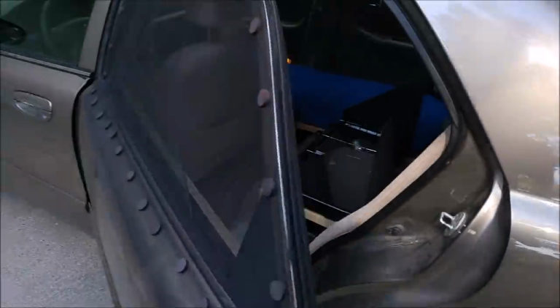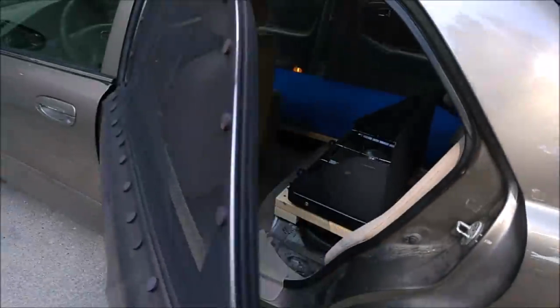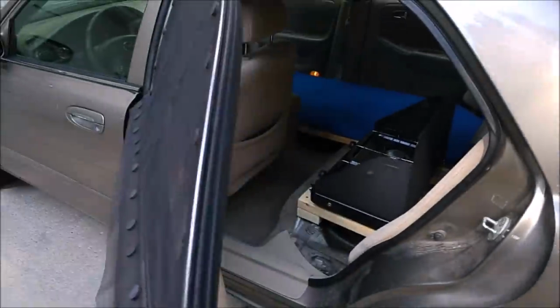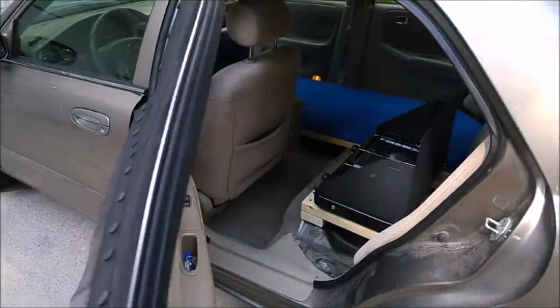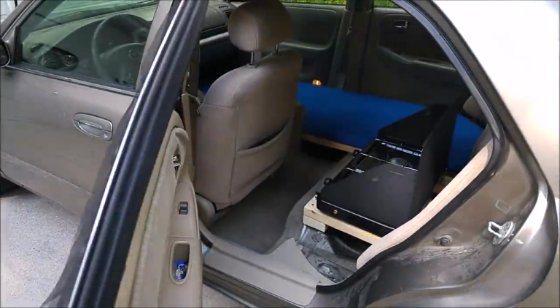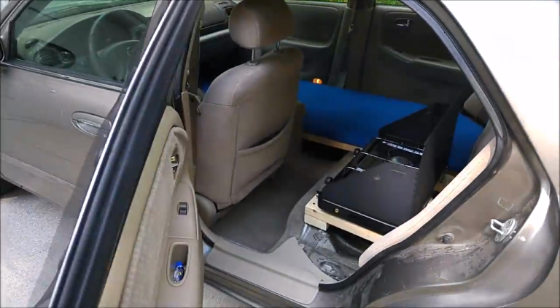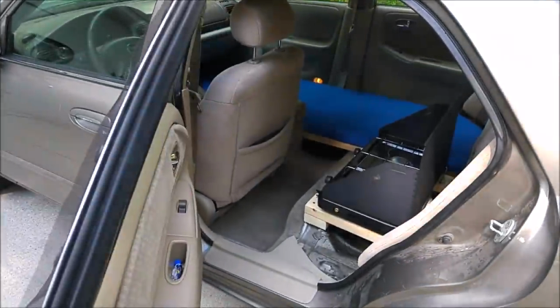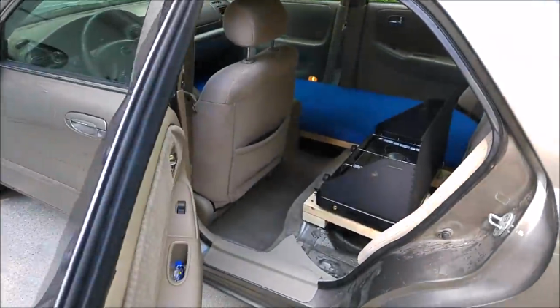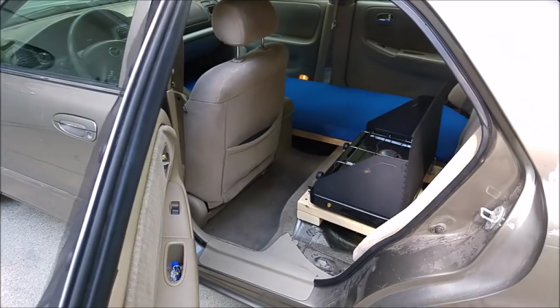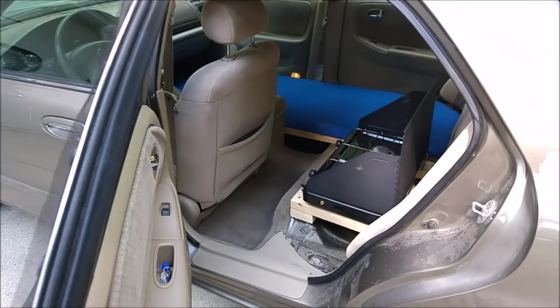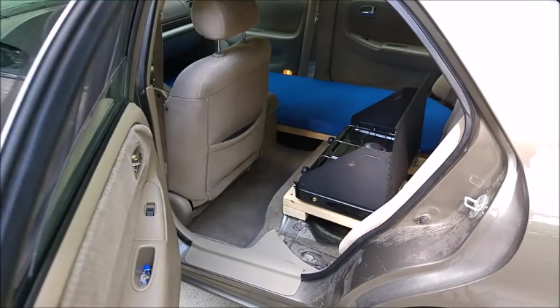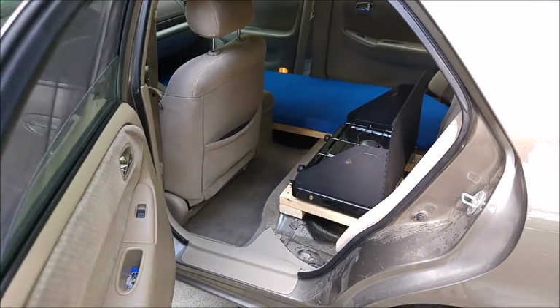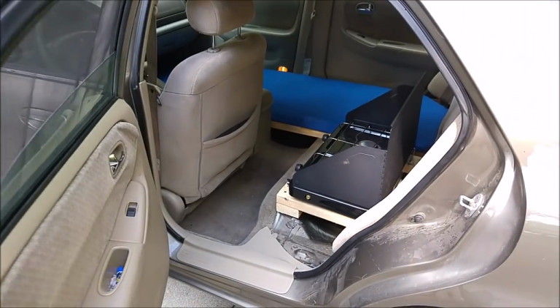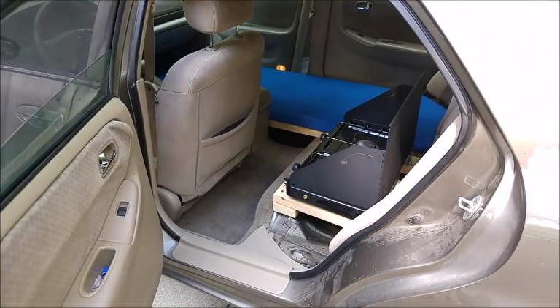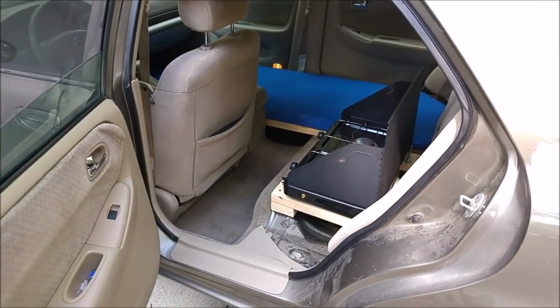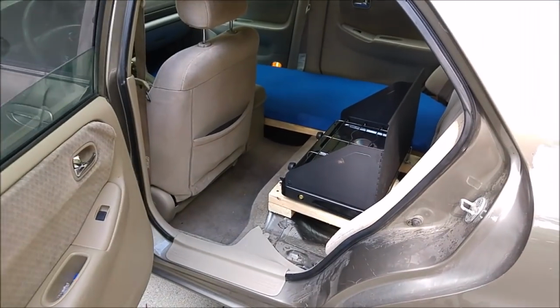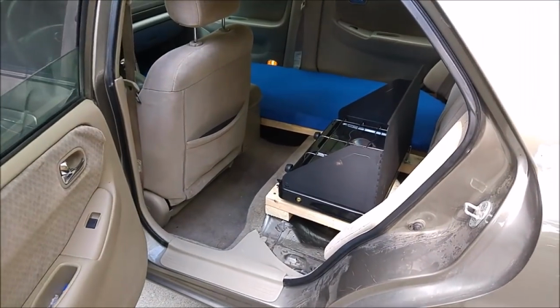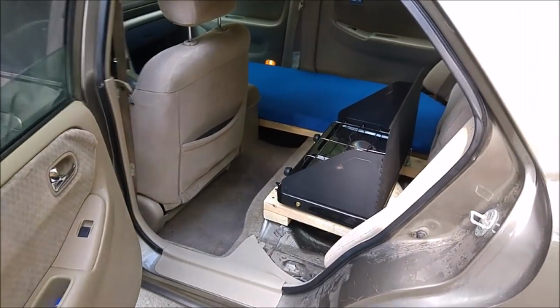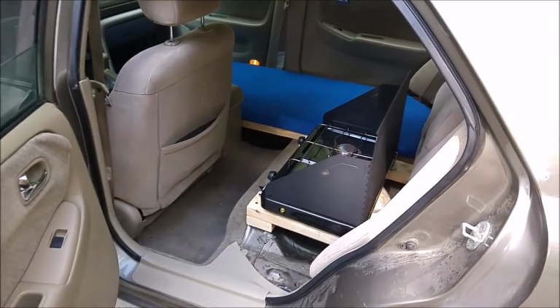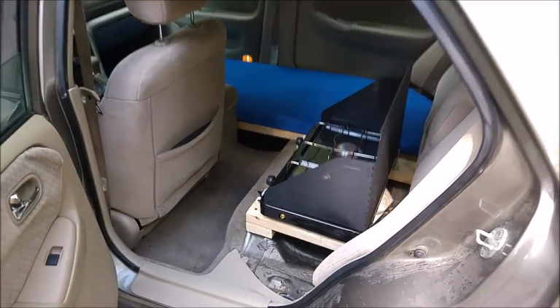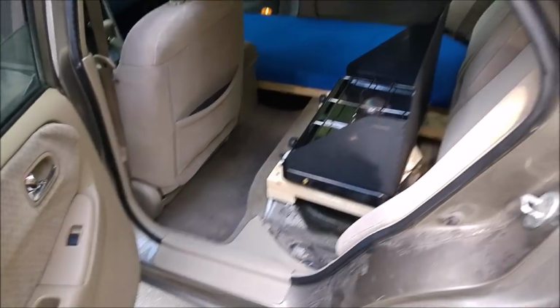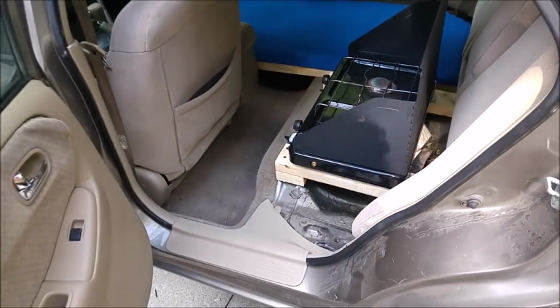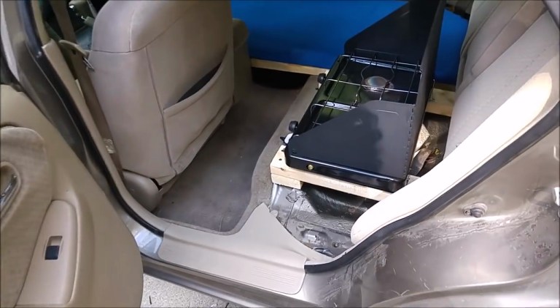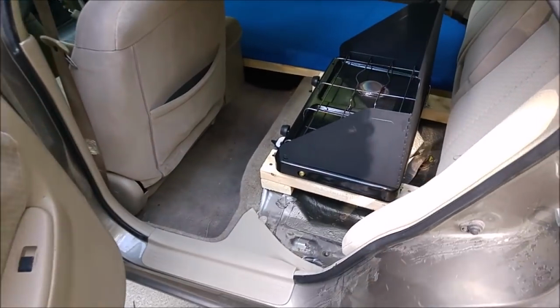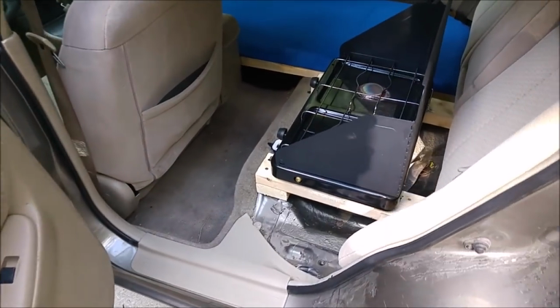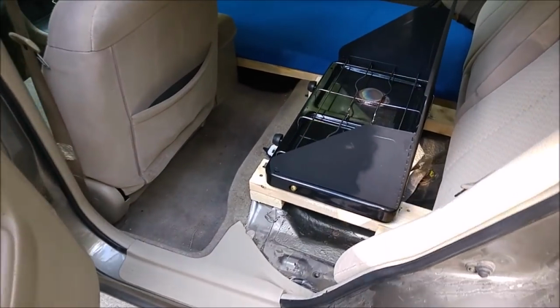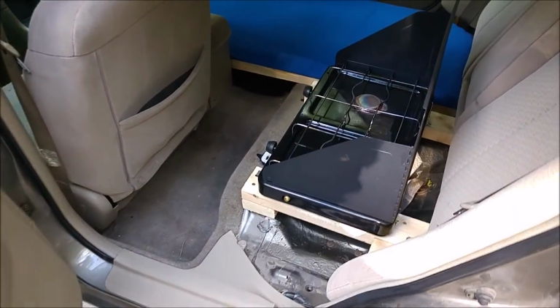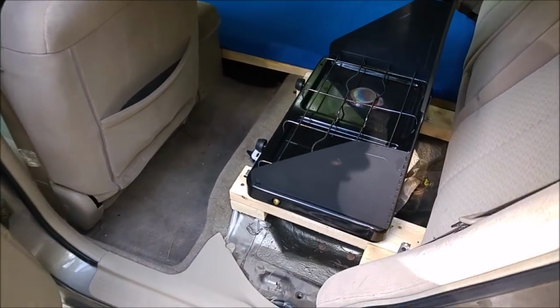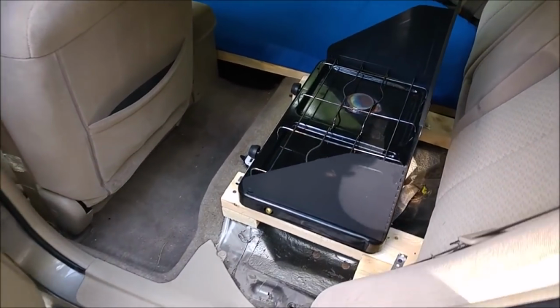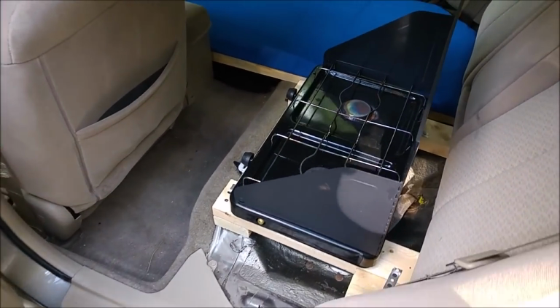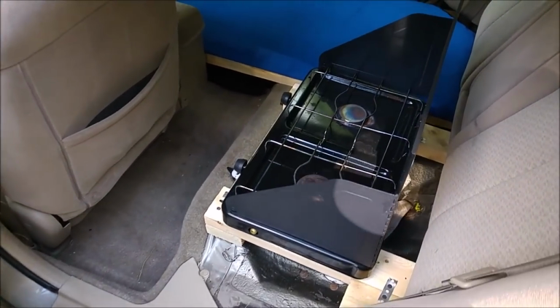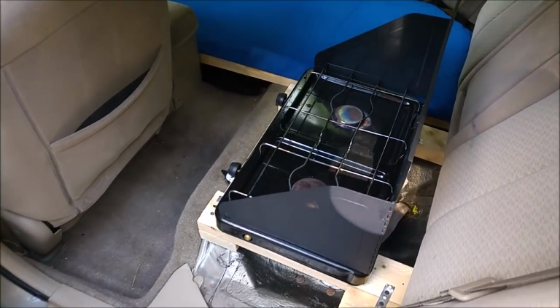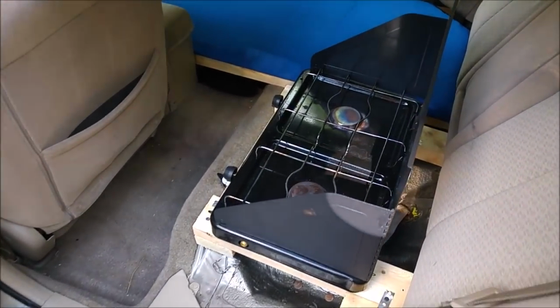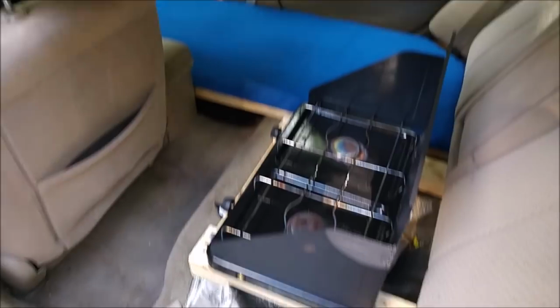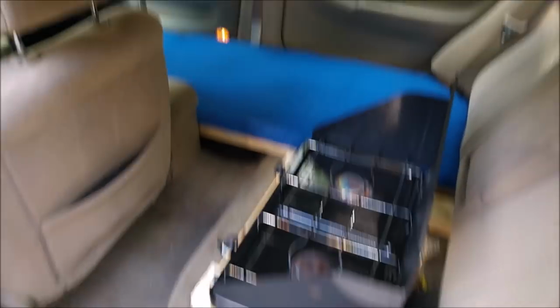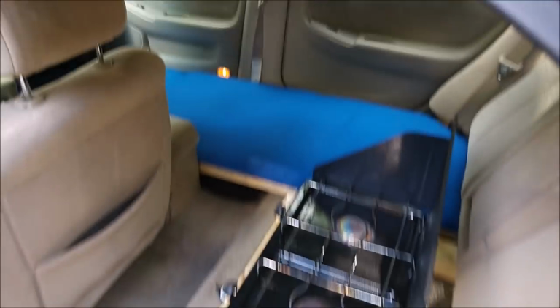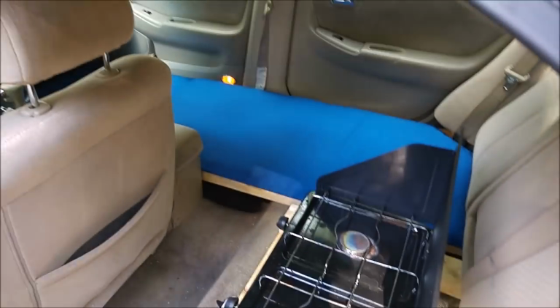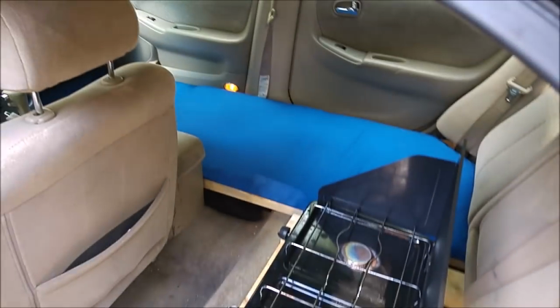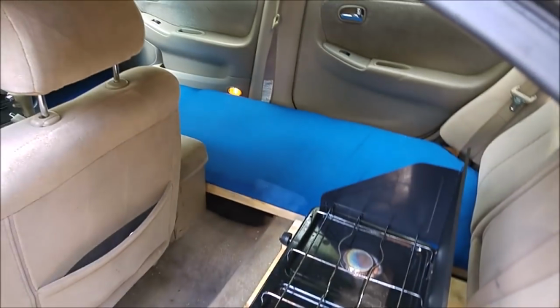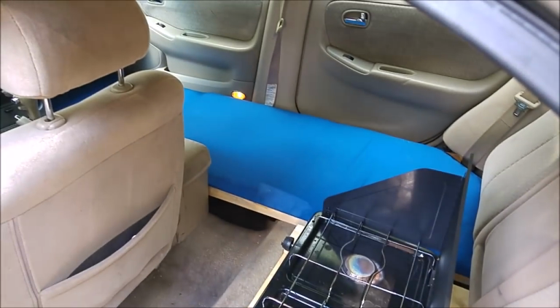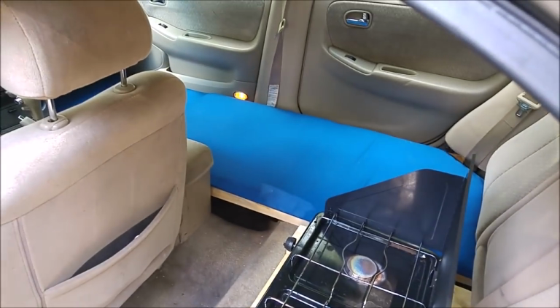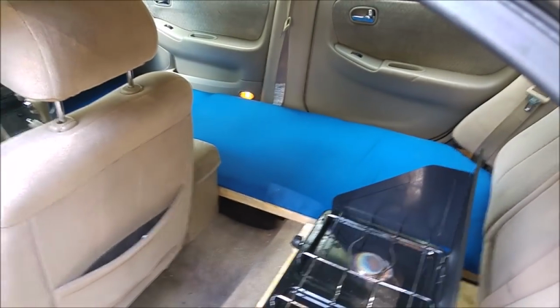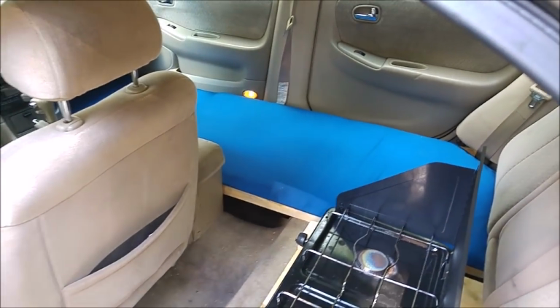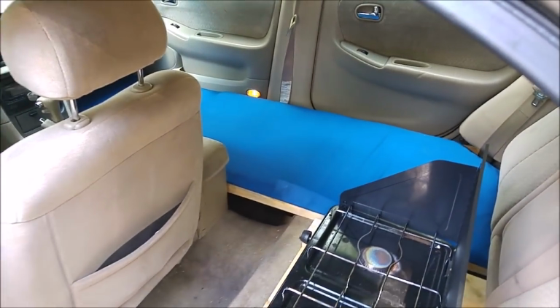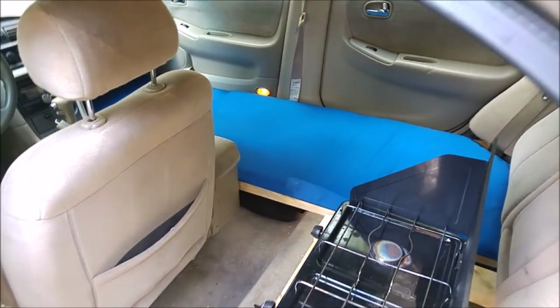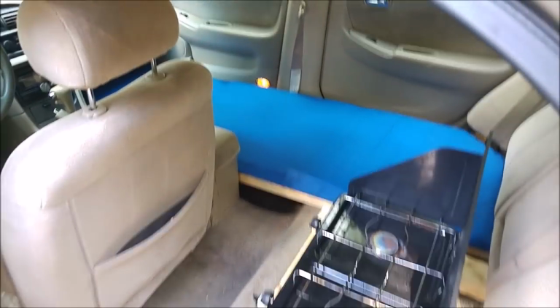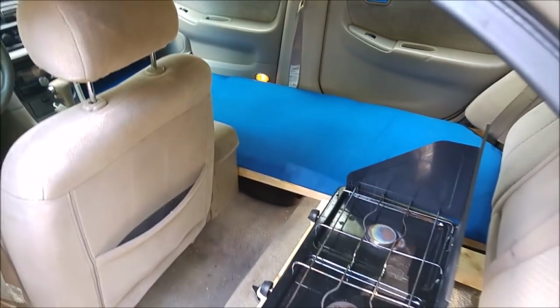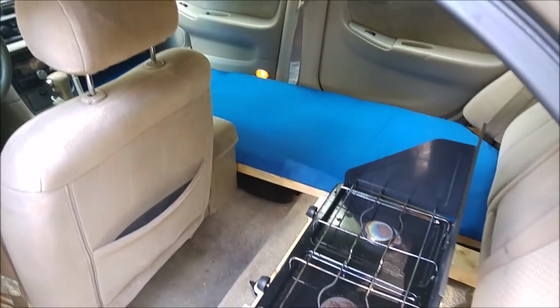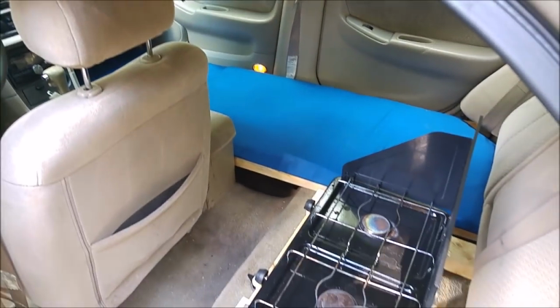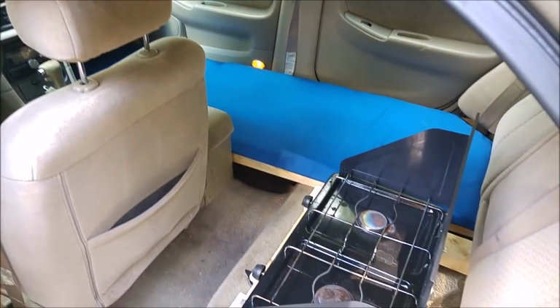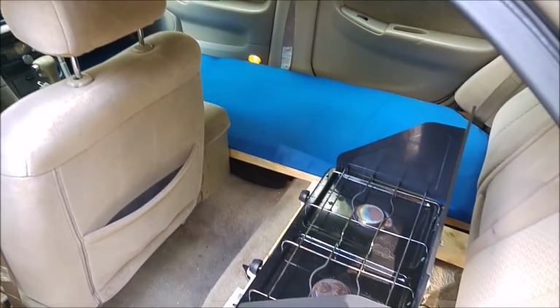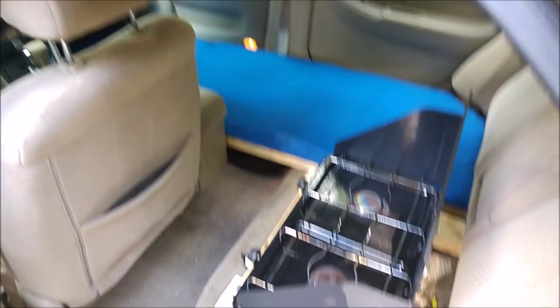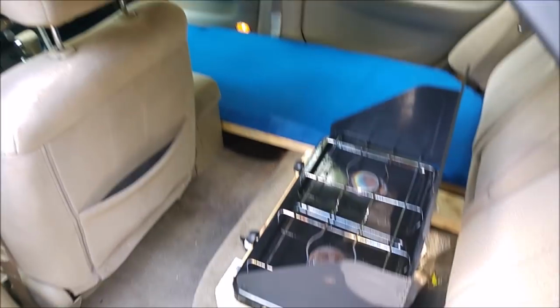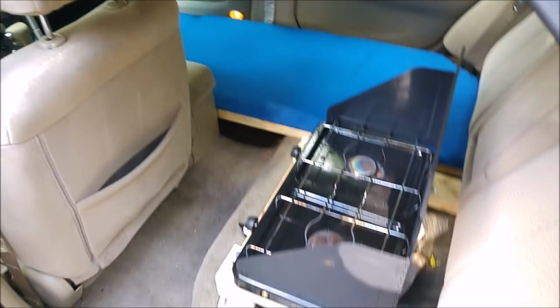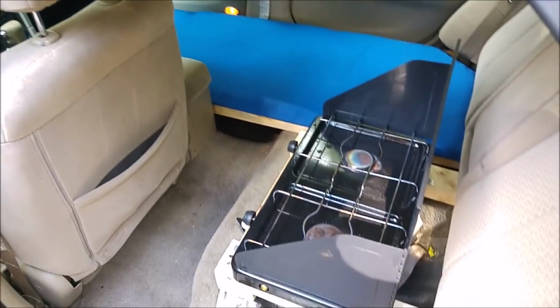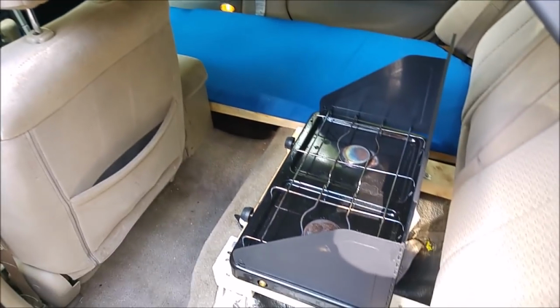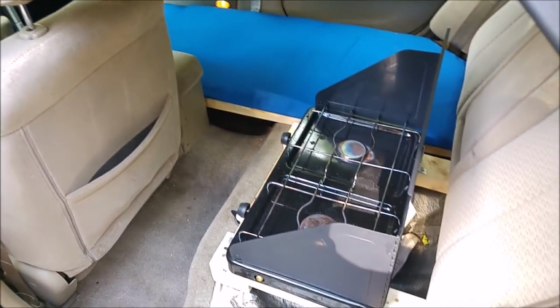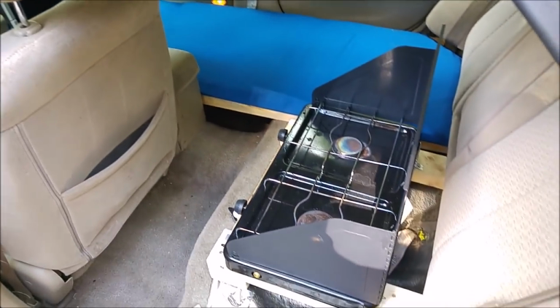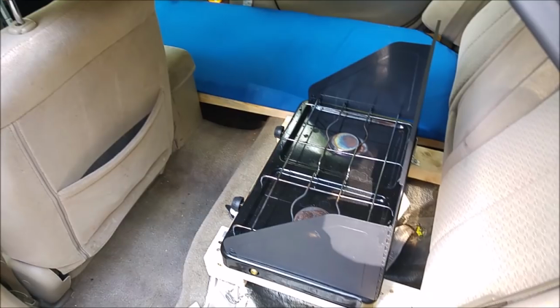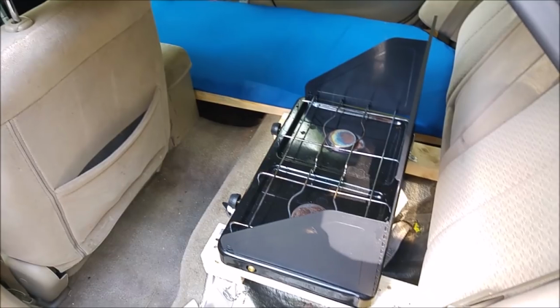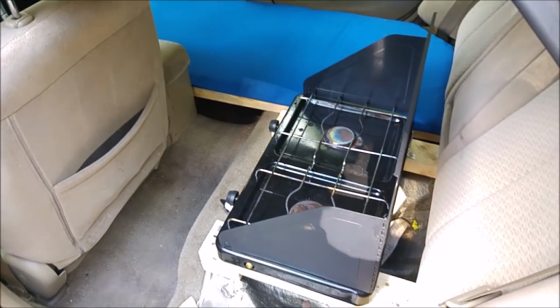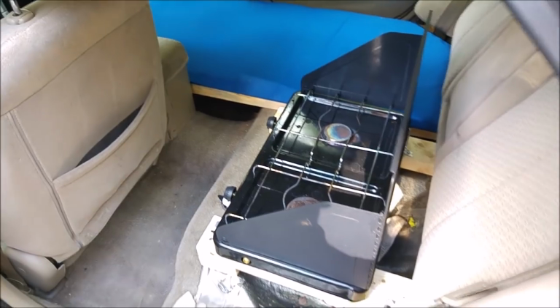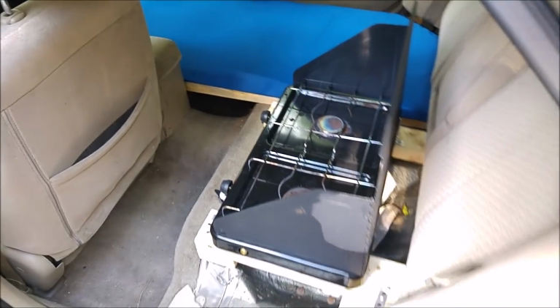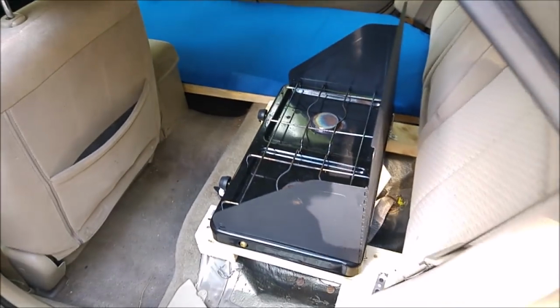Hopefully you'll get a good idea of what I did and maybe do the same thing to your own car and have a pretty sweet camping trip.